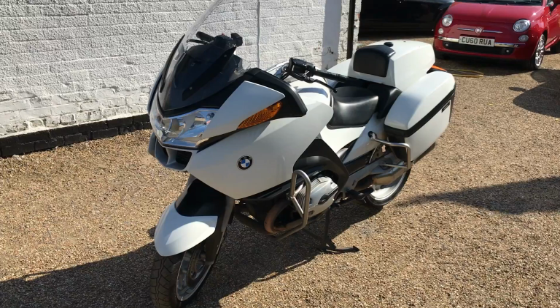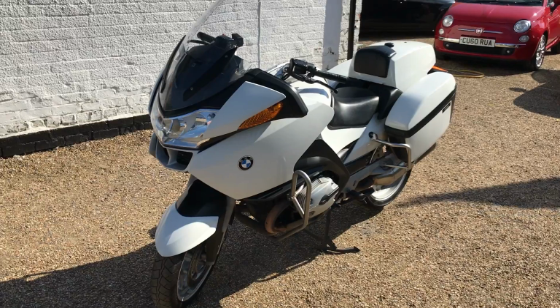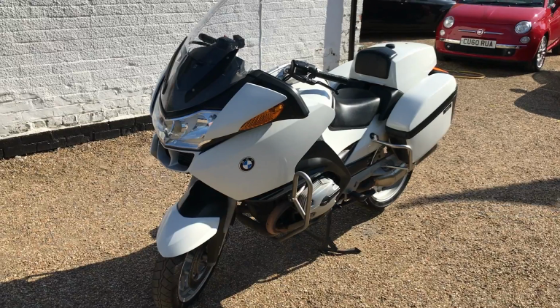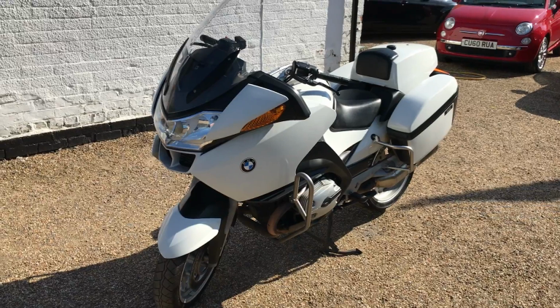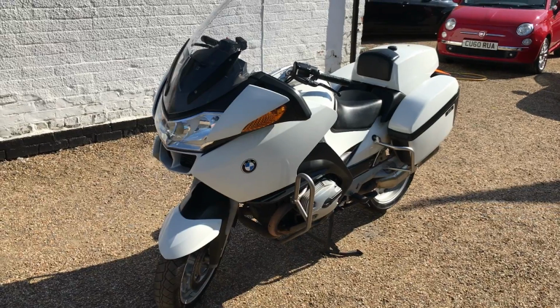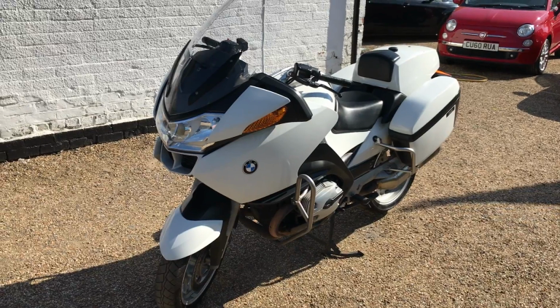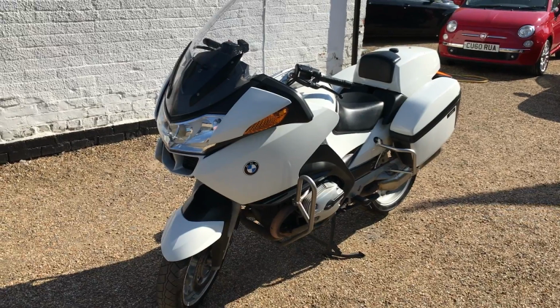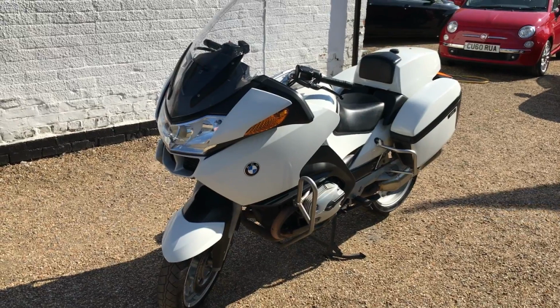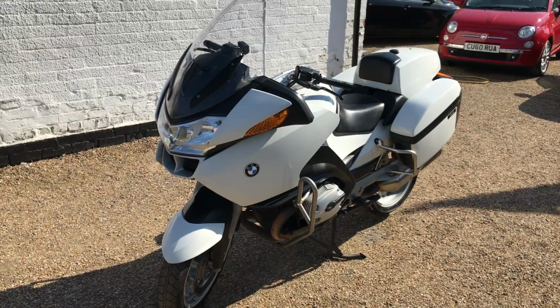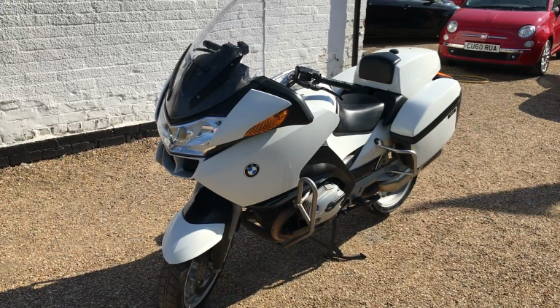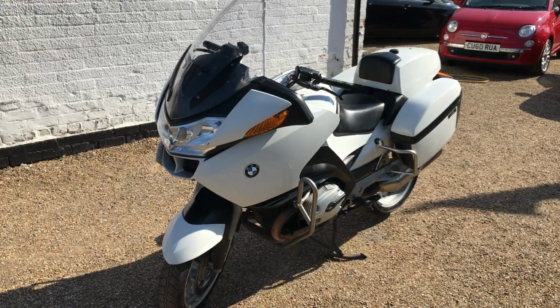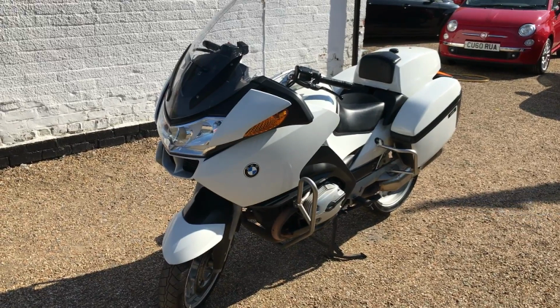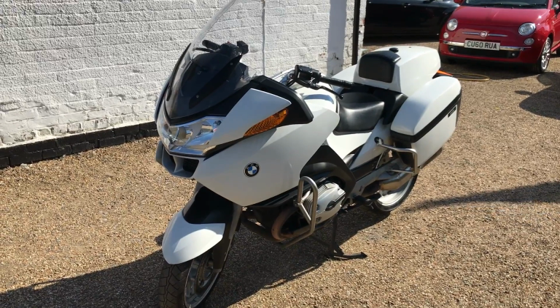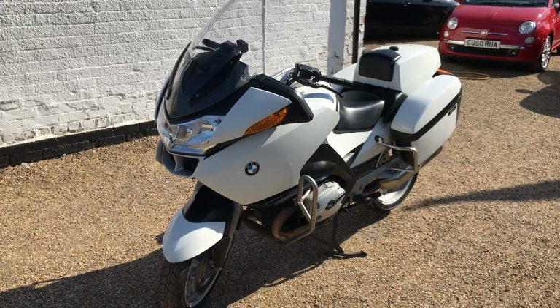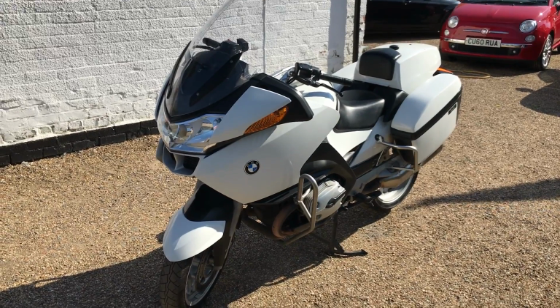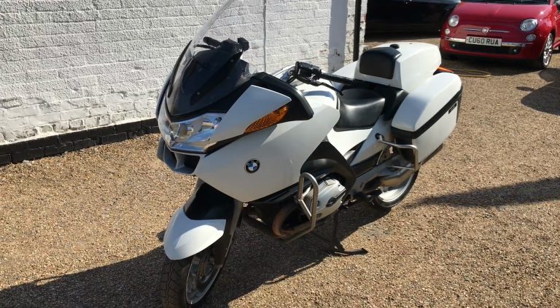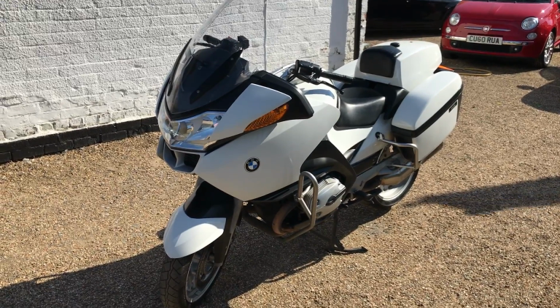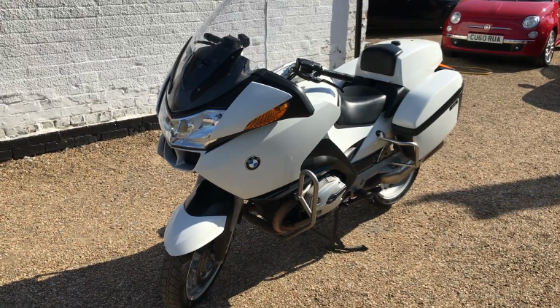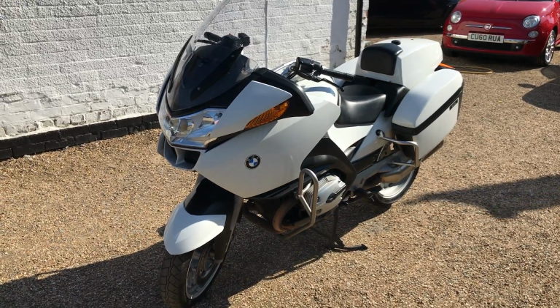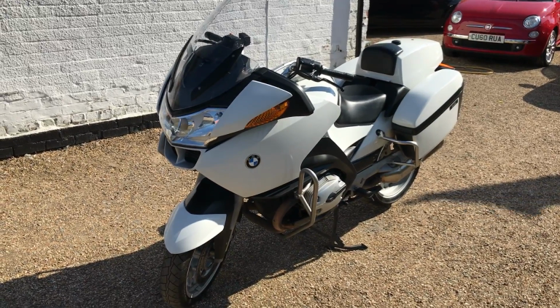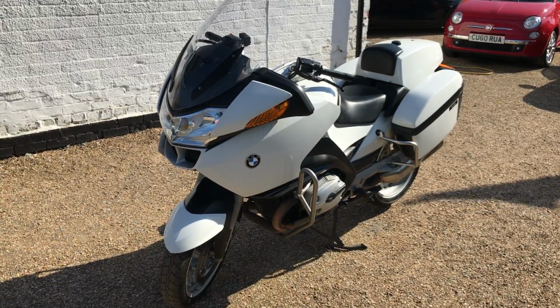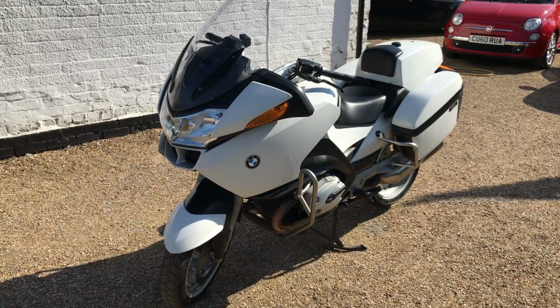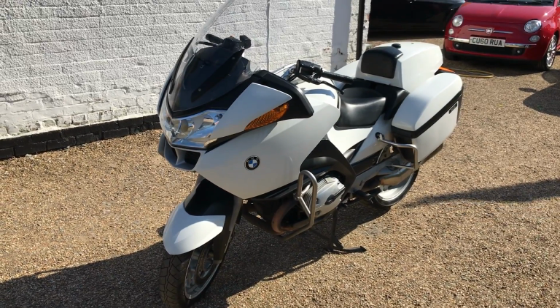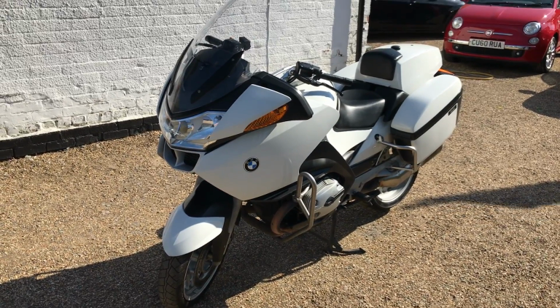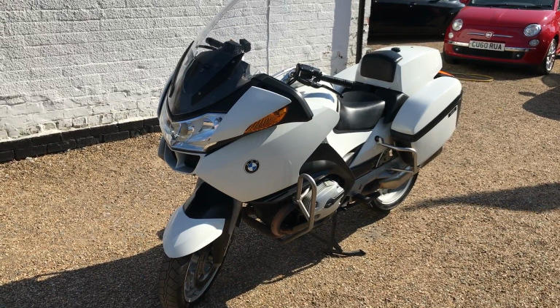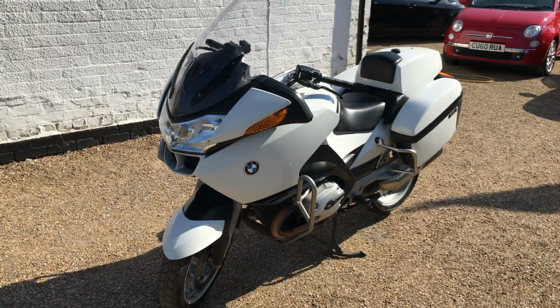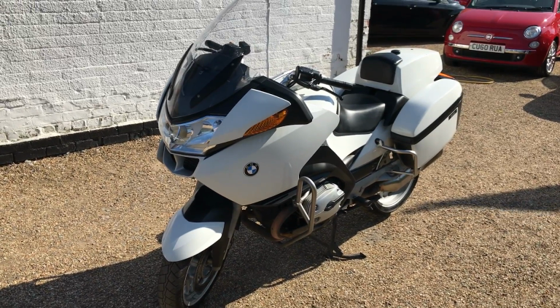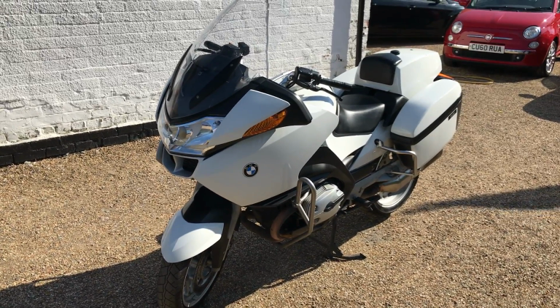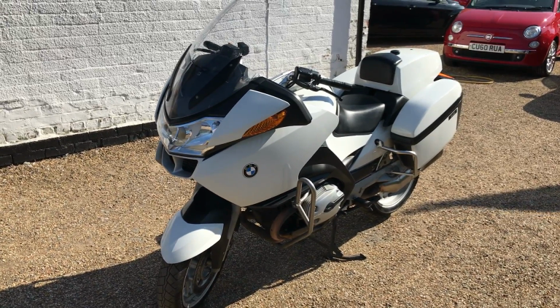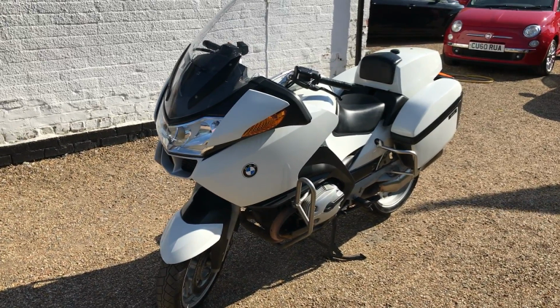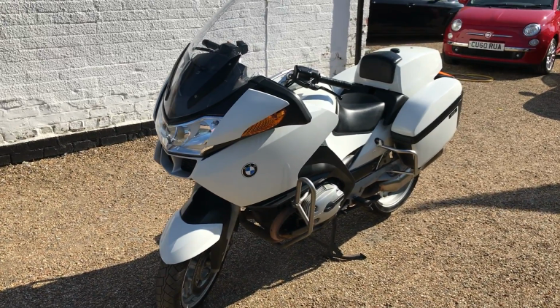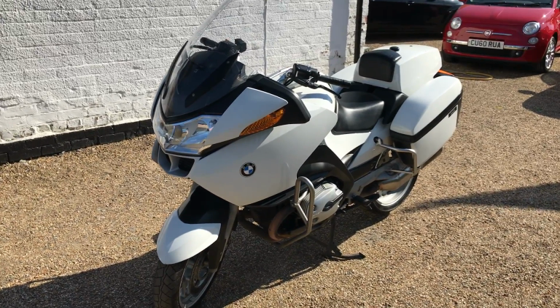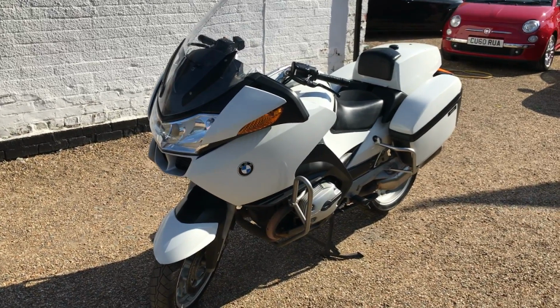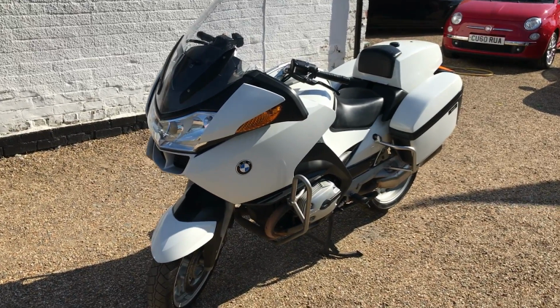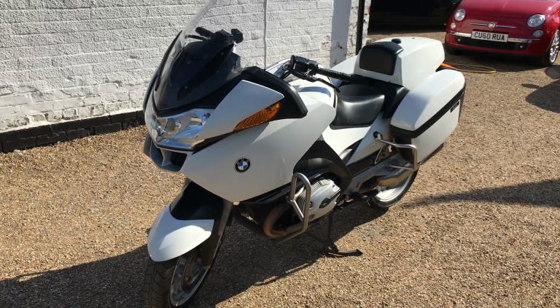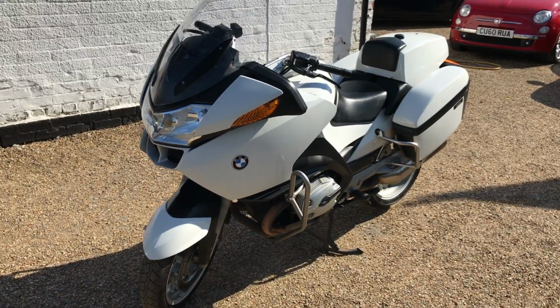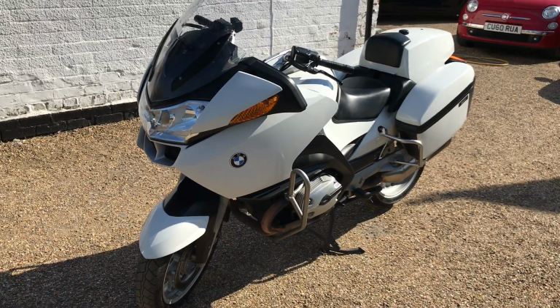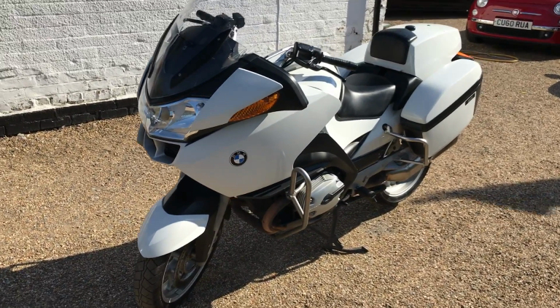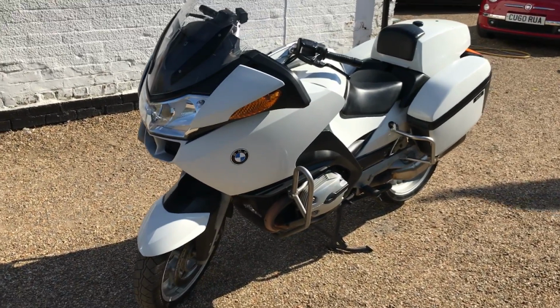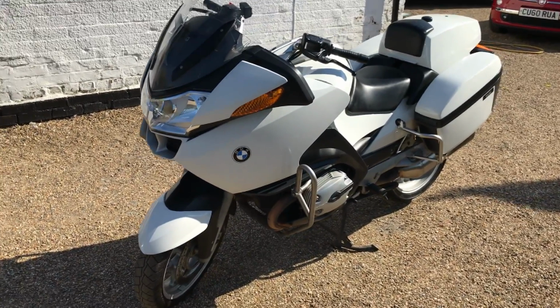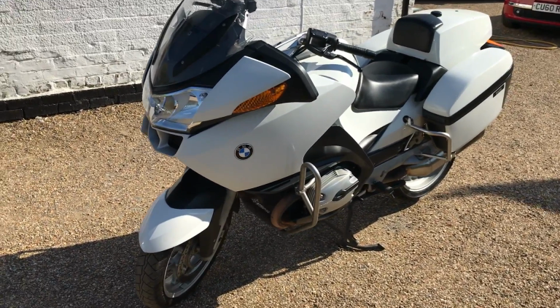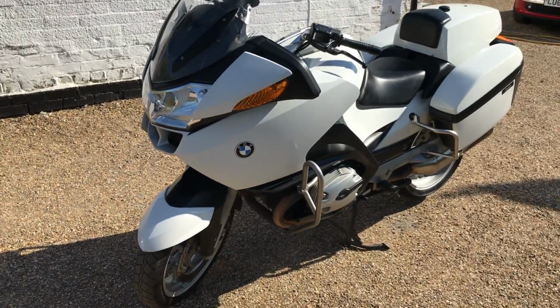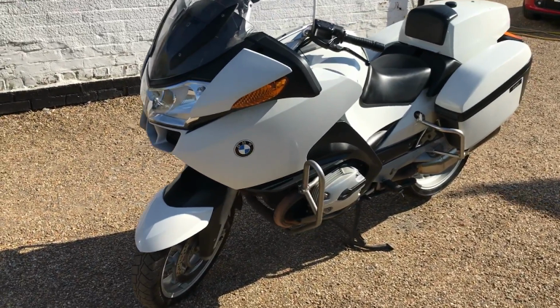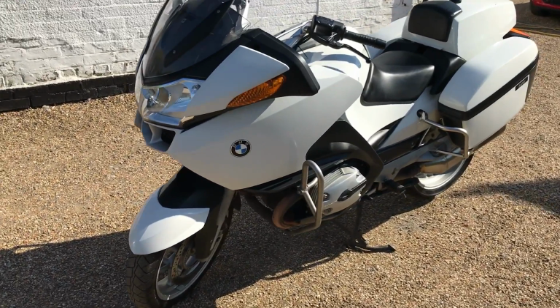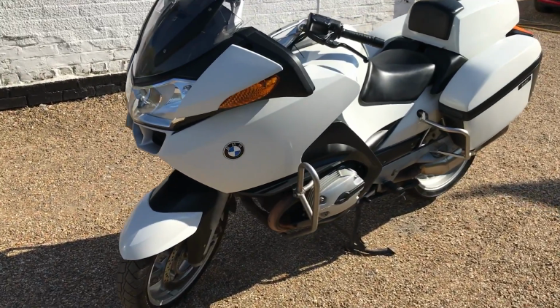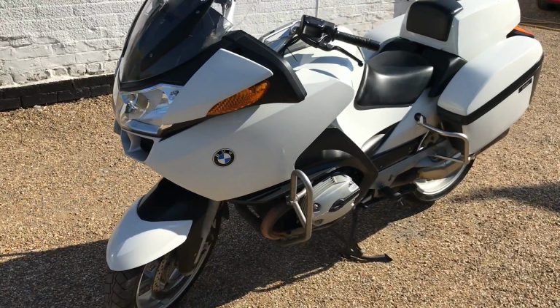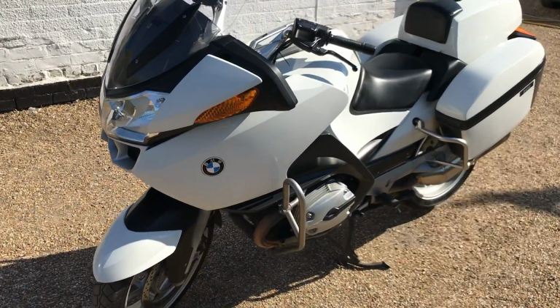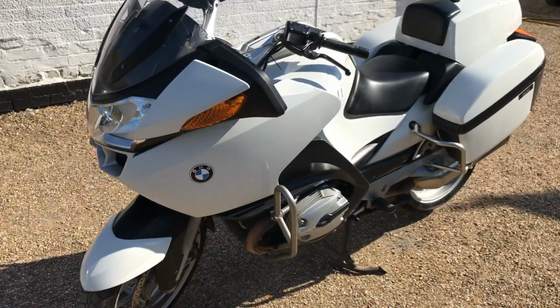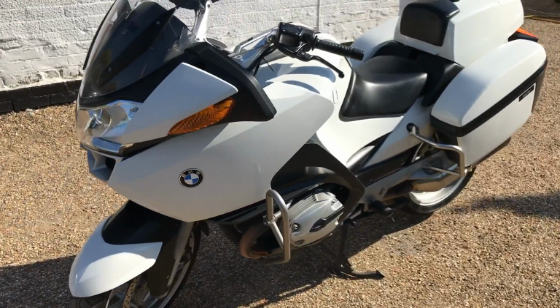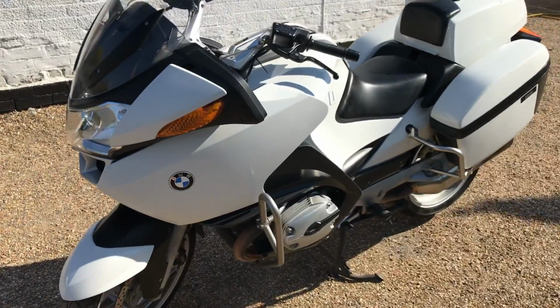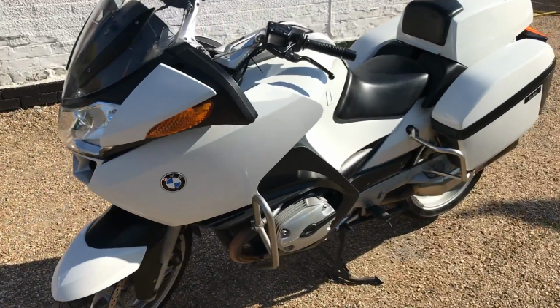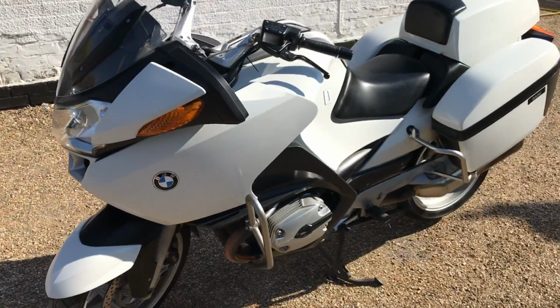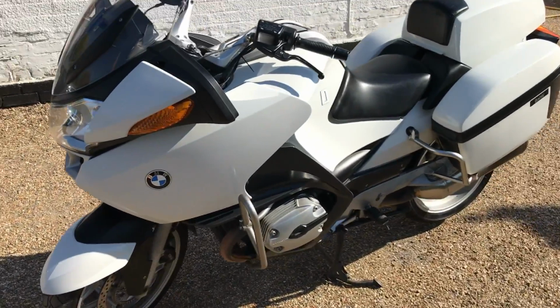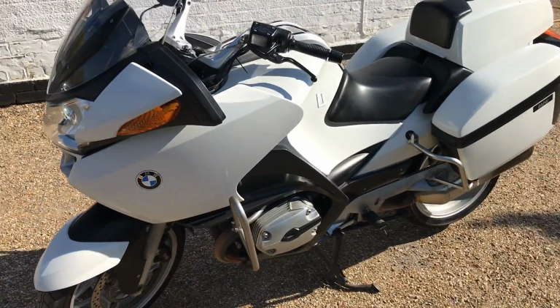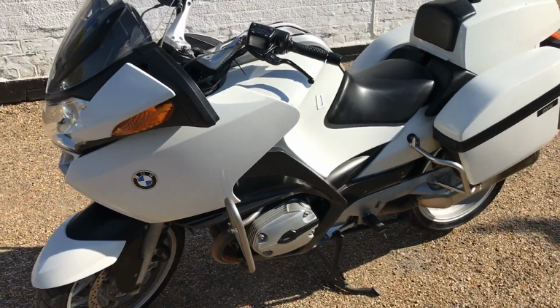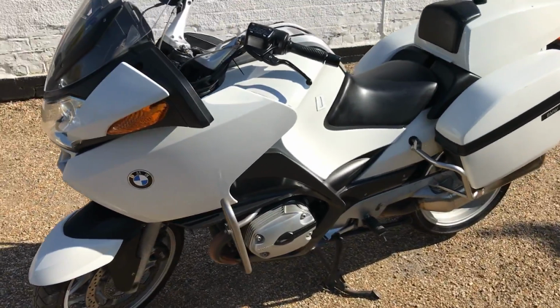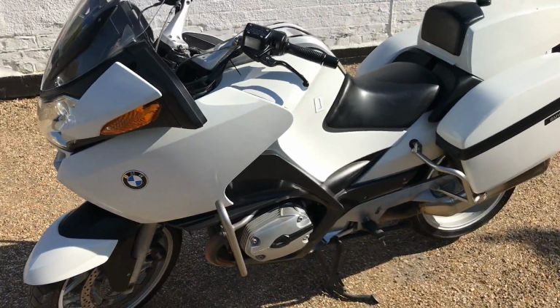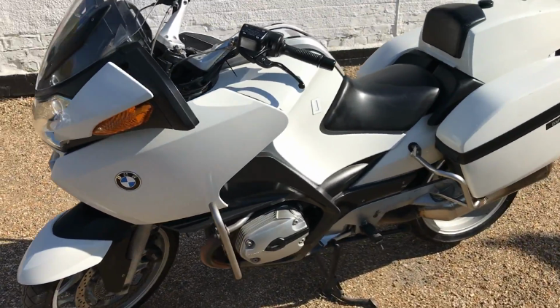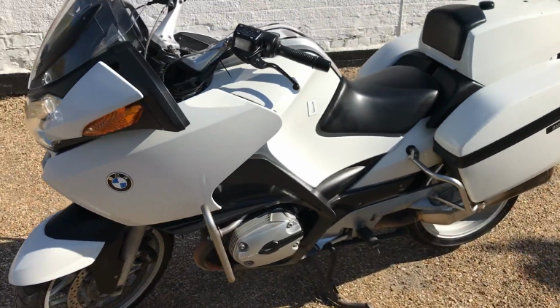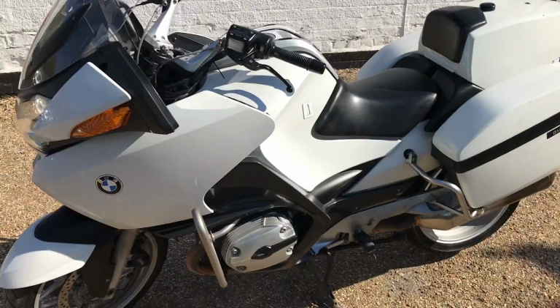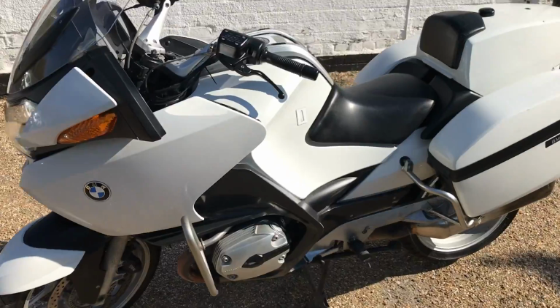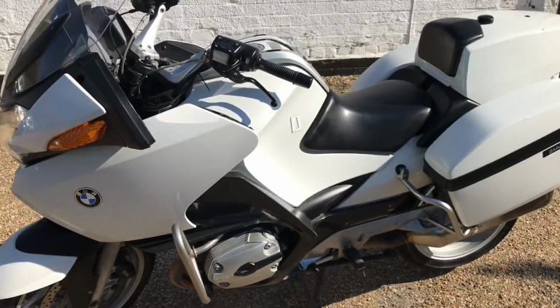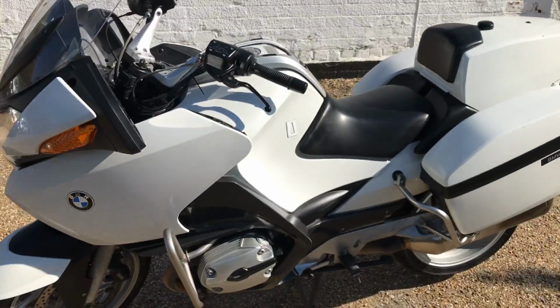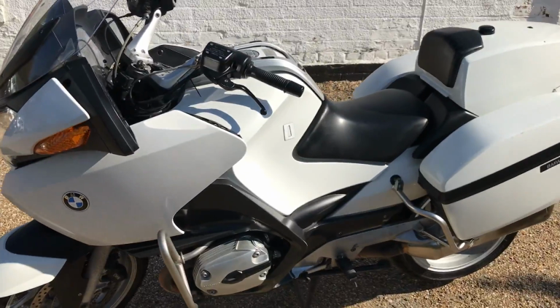Good afternoon, welcome to Mossy Lea Motors. Today we've got a BMW — it's the R1200RT.